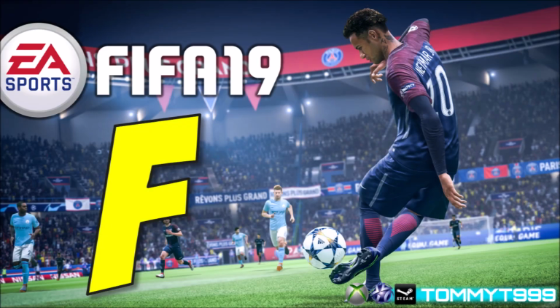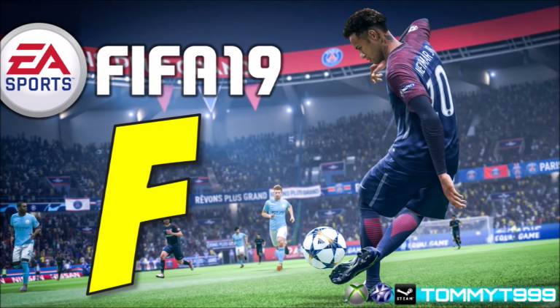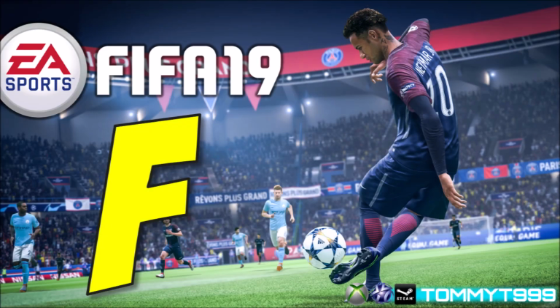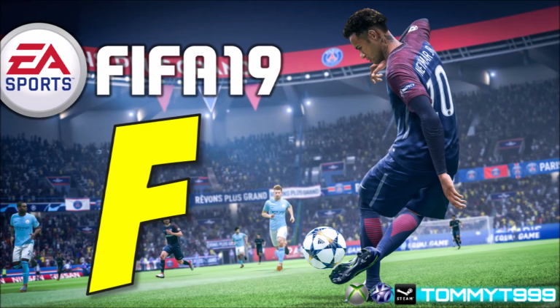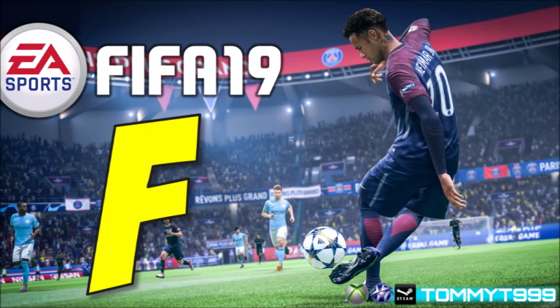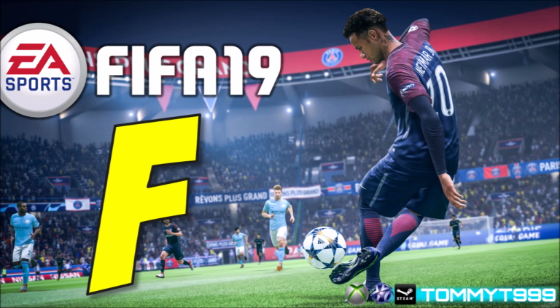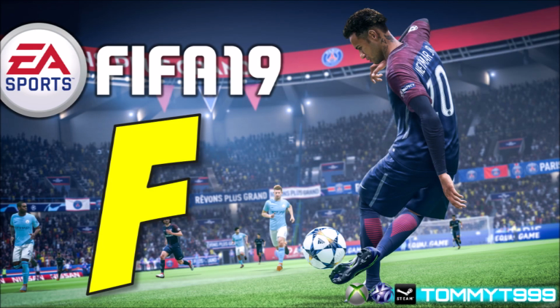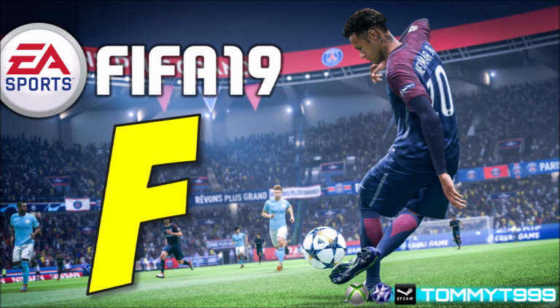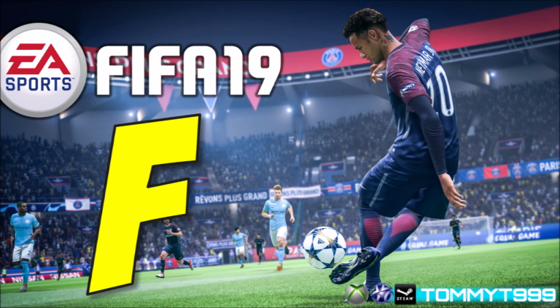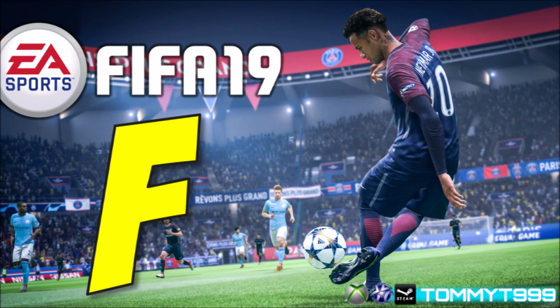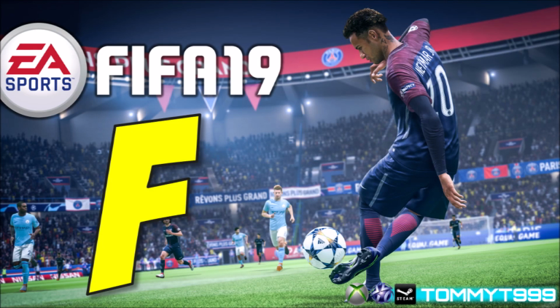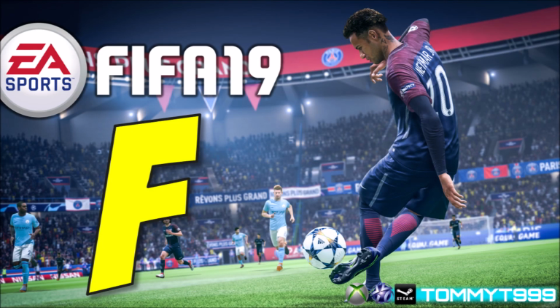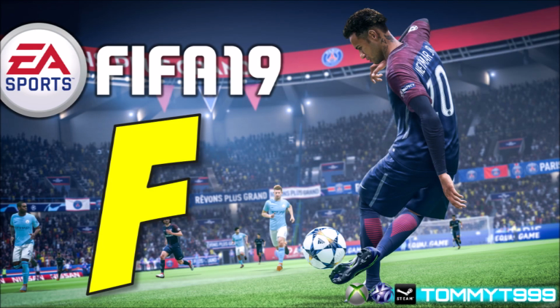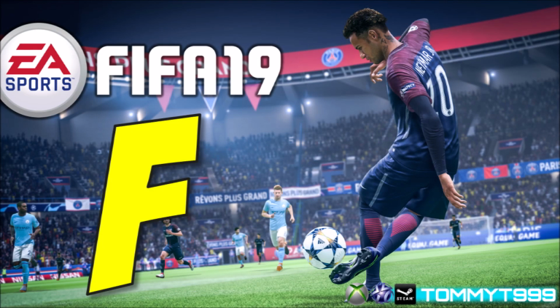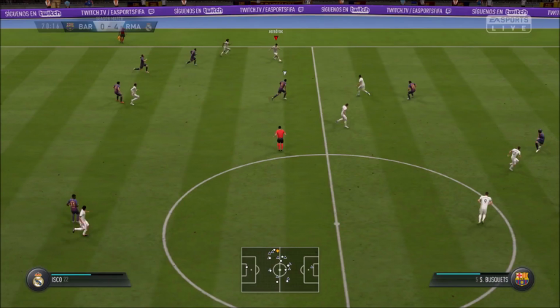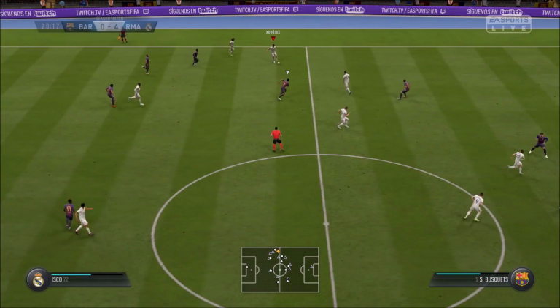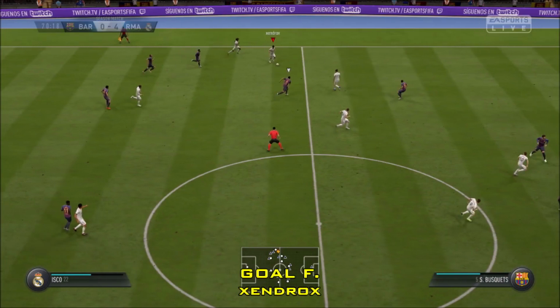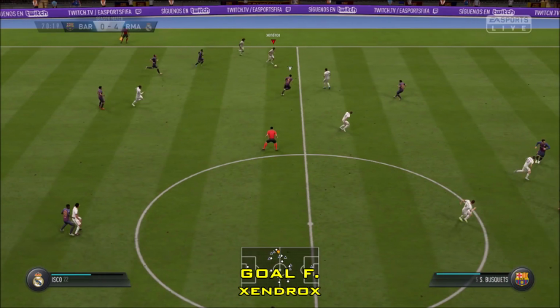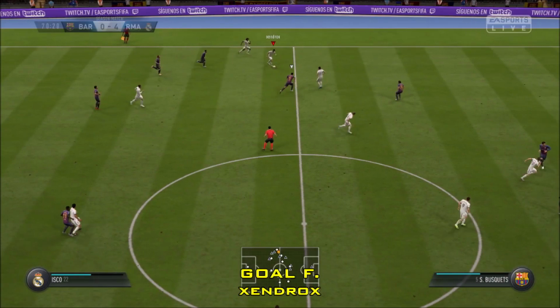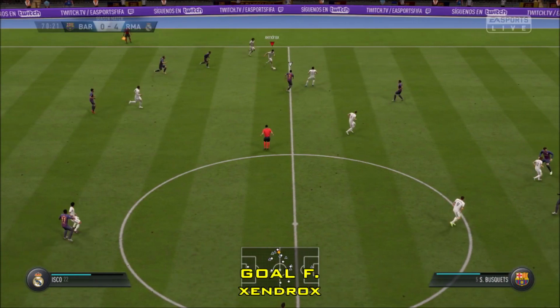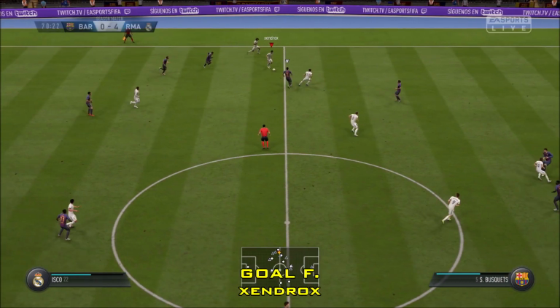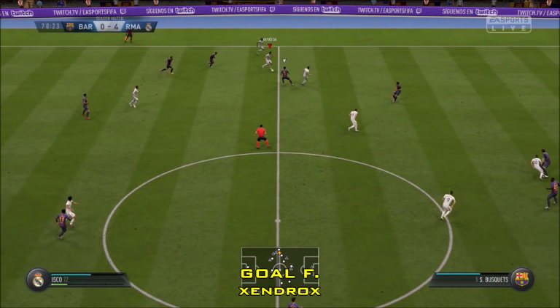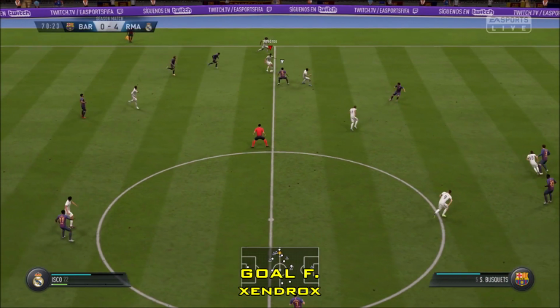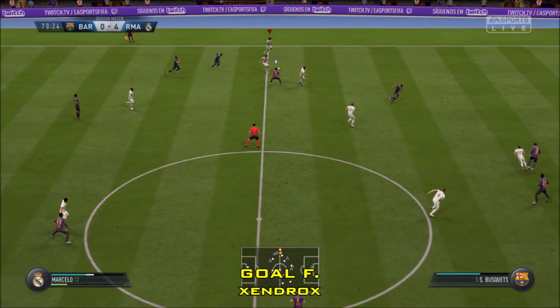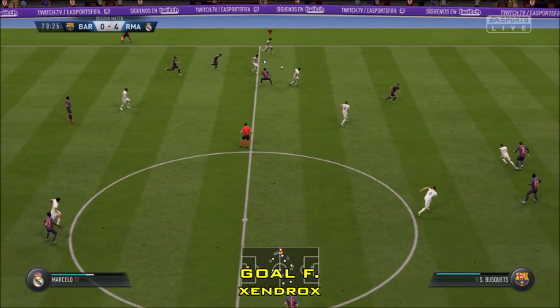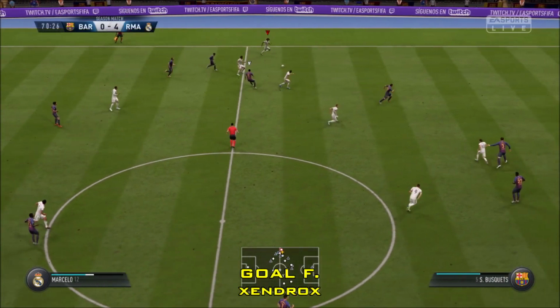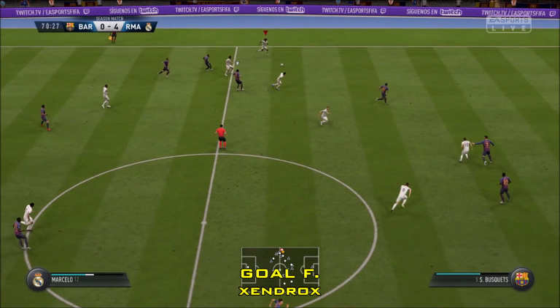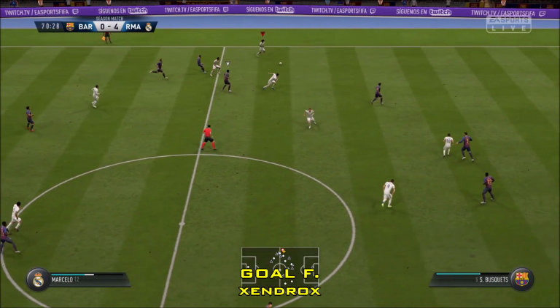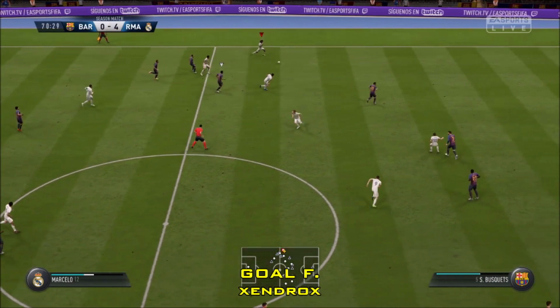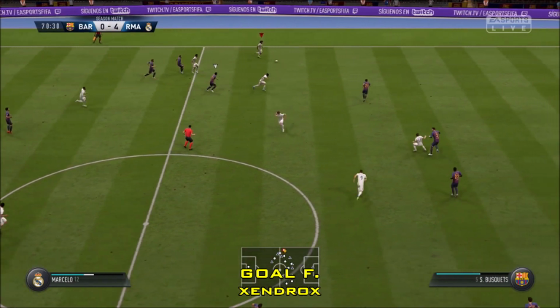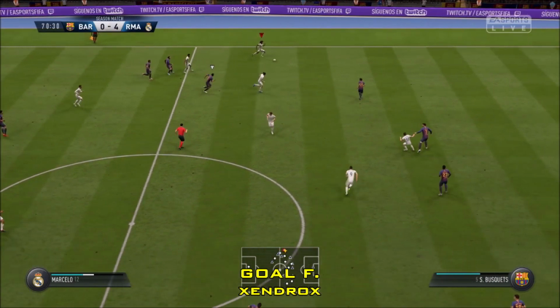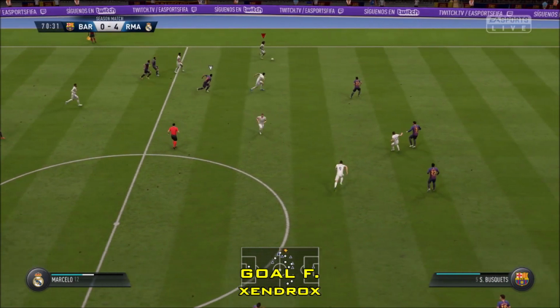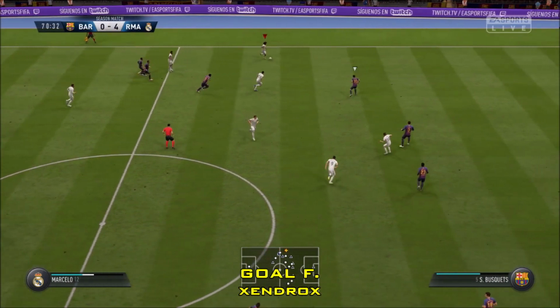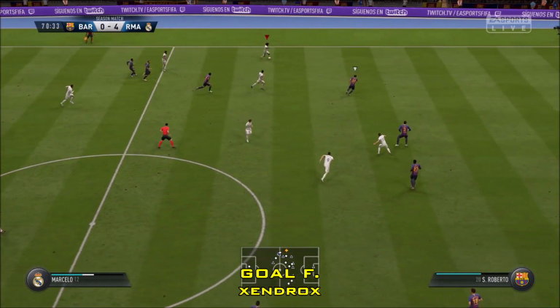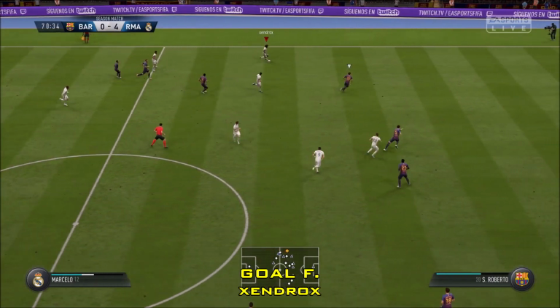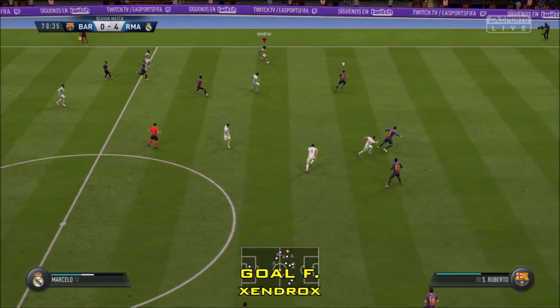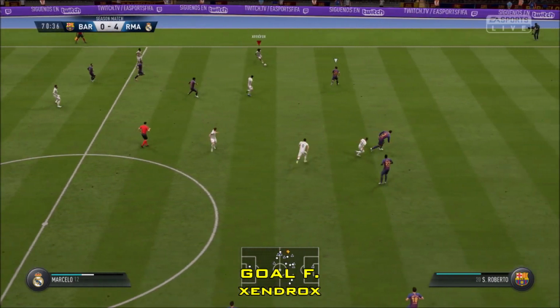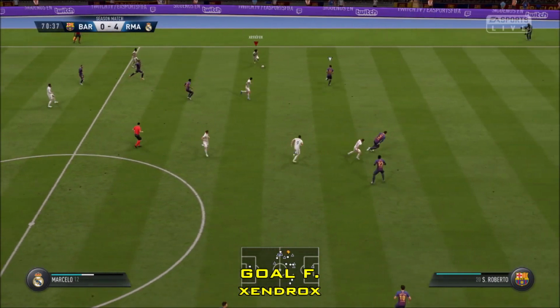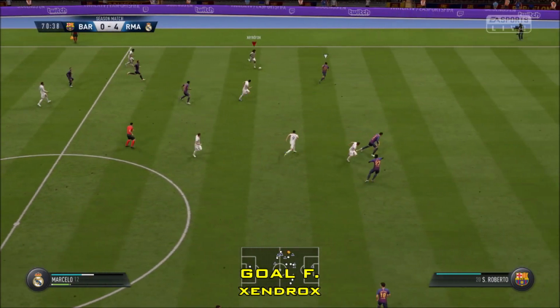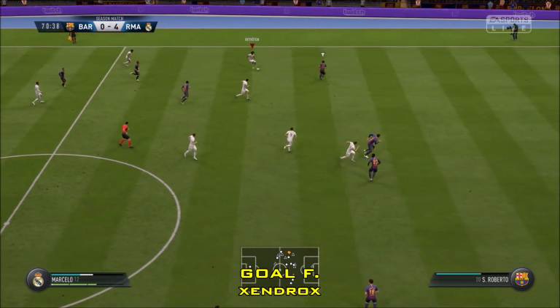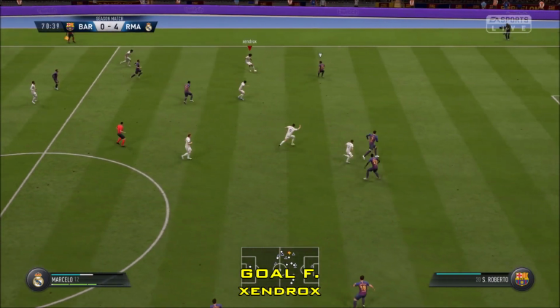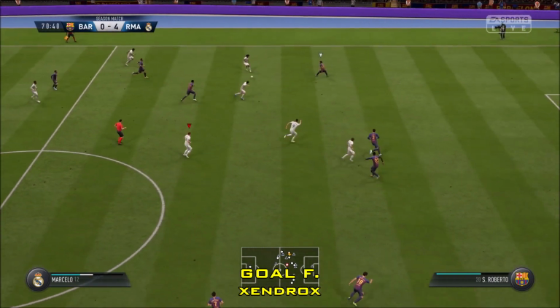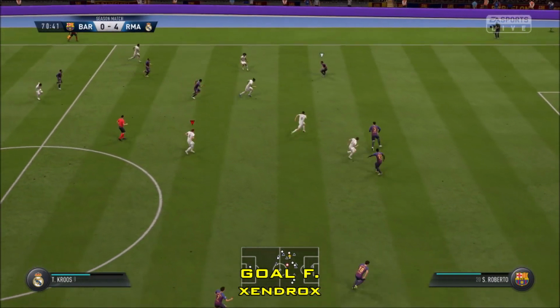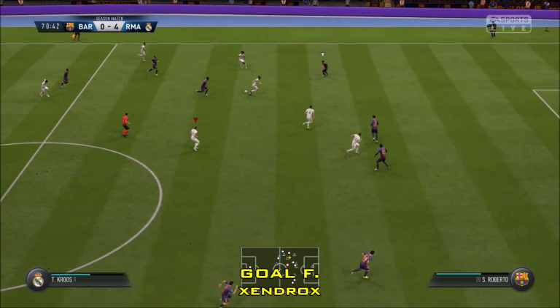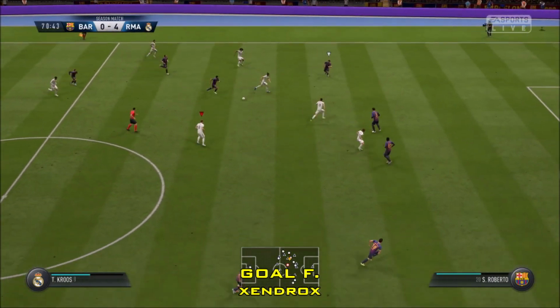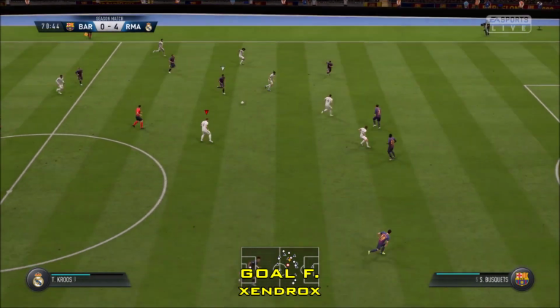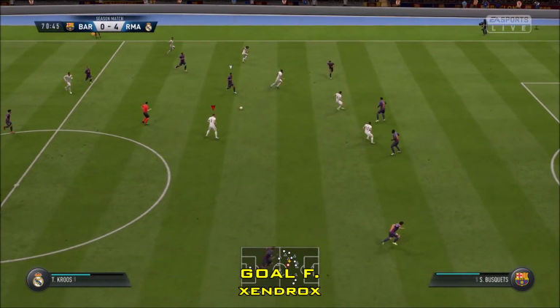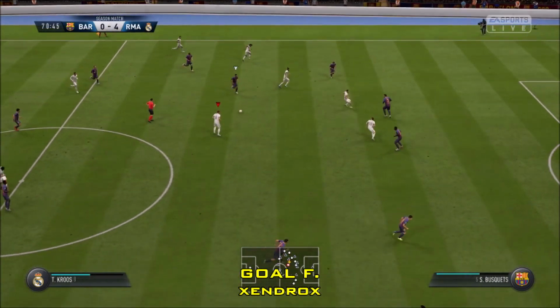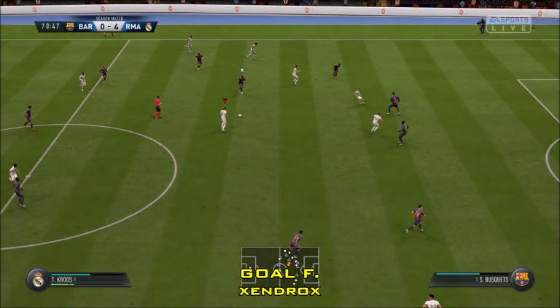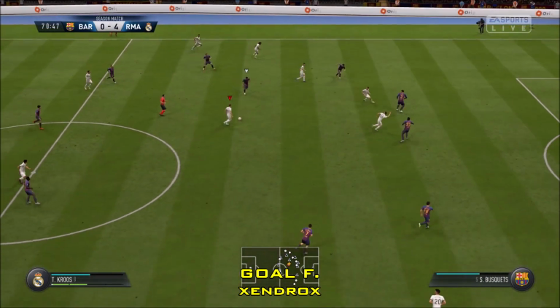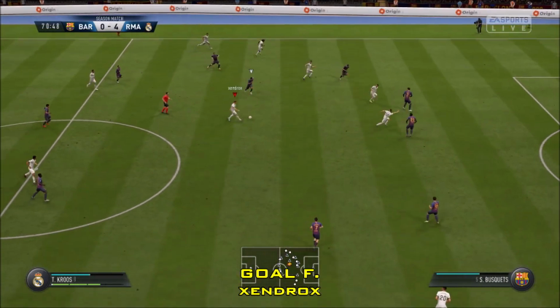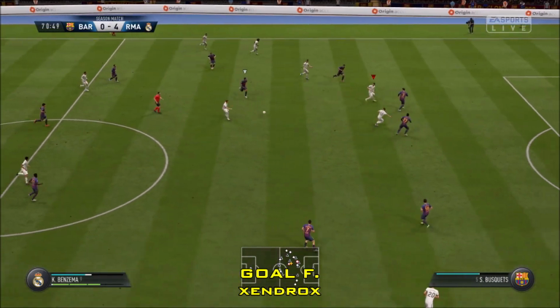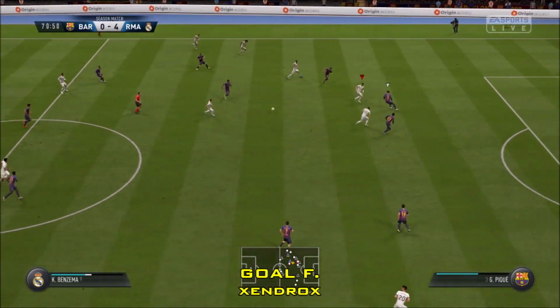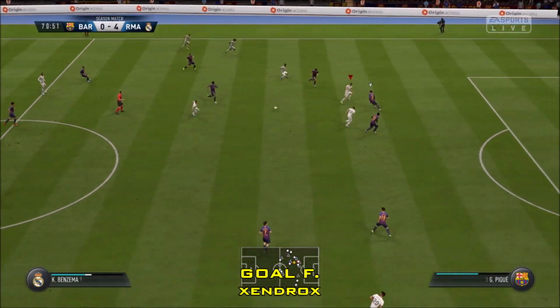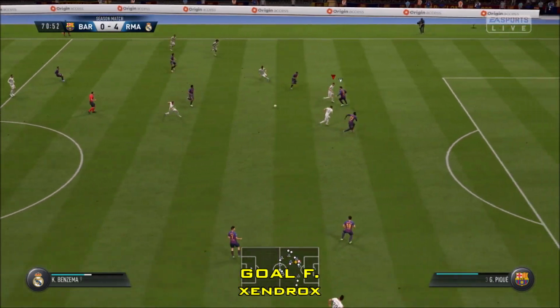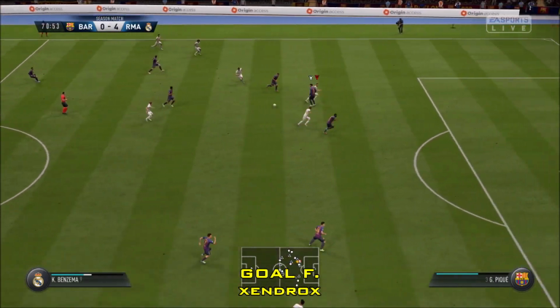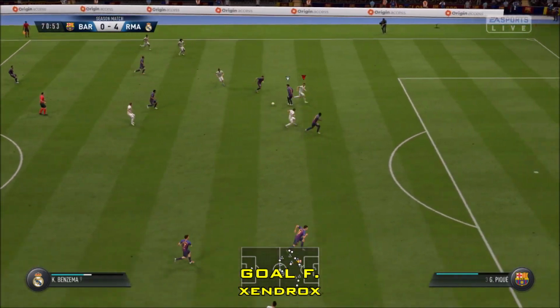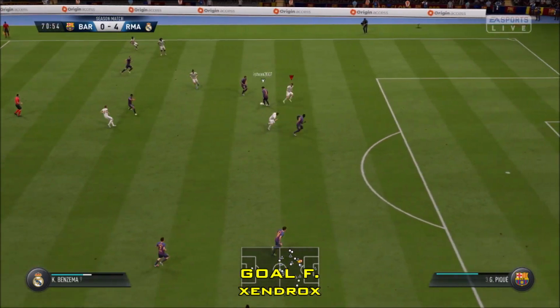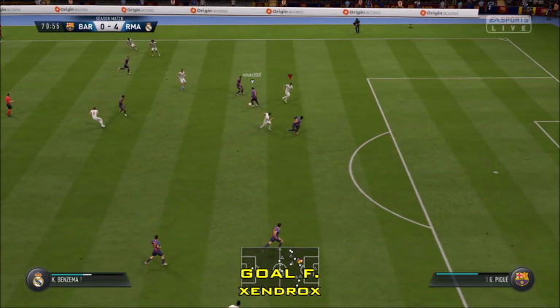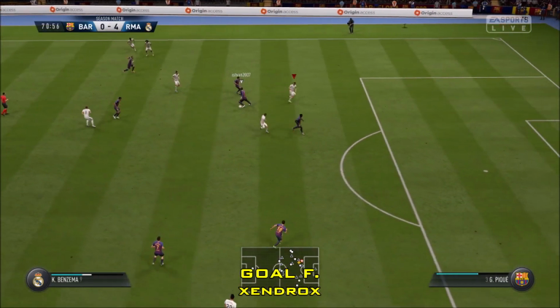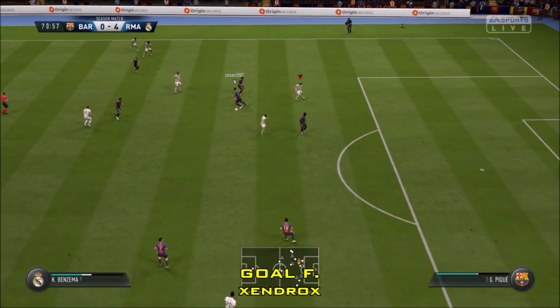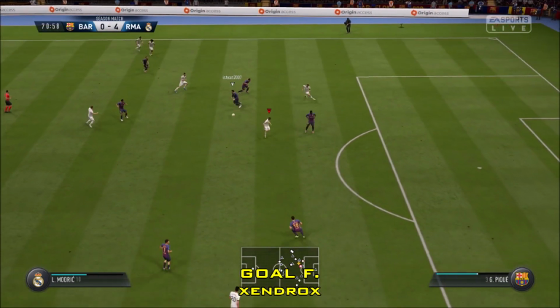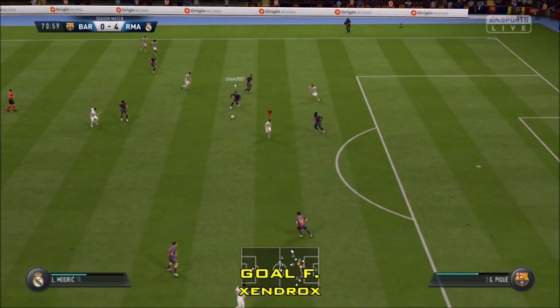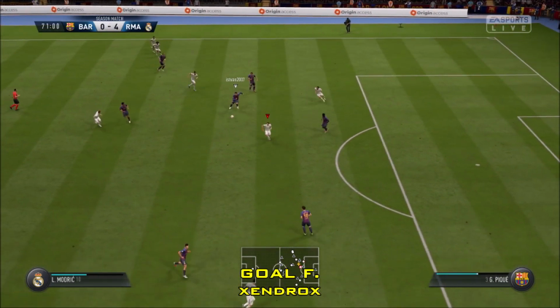Next up, we've got your Goal F. It comes from Zendrox, and it's coolness personified from Kroos to fire home number five.